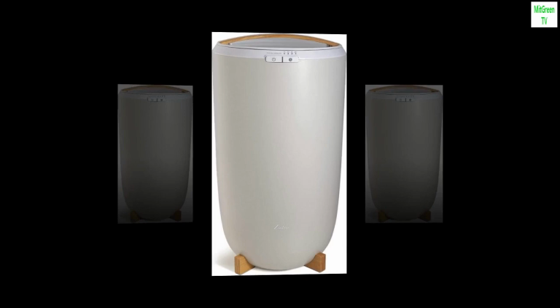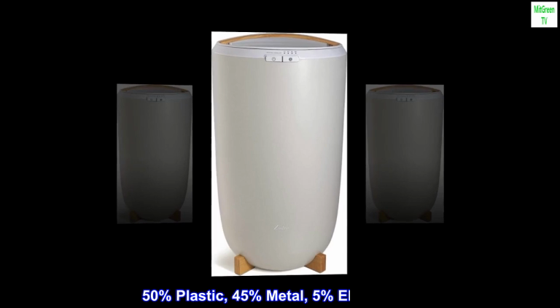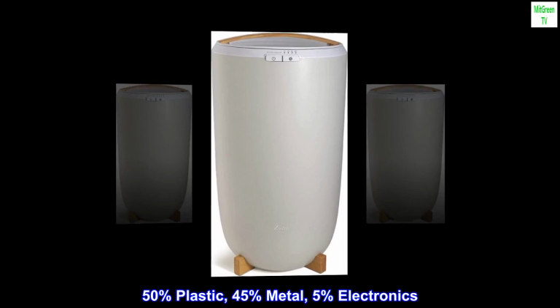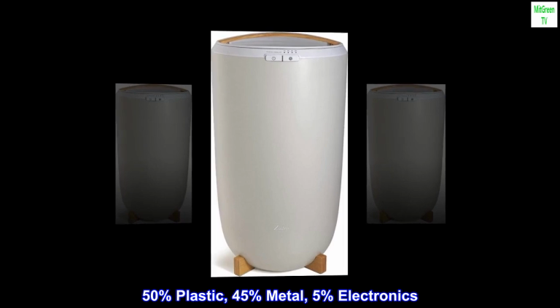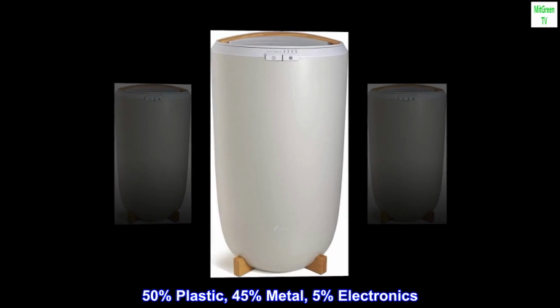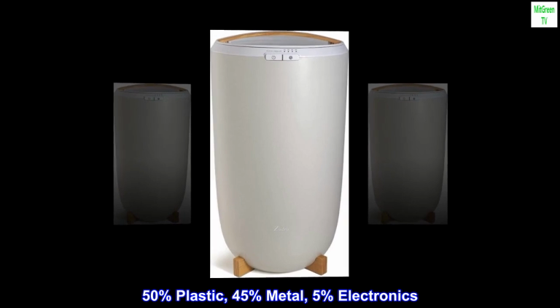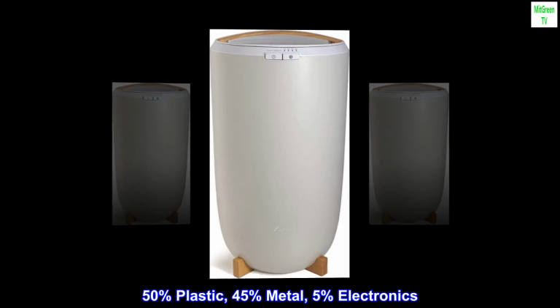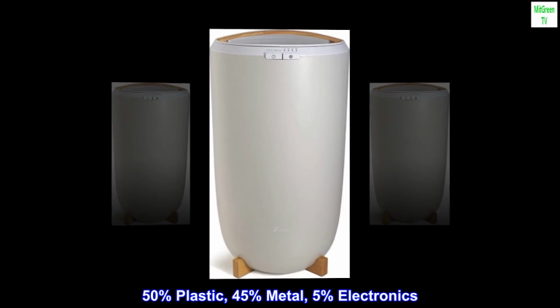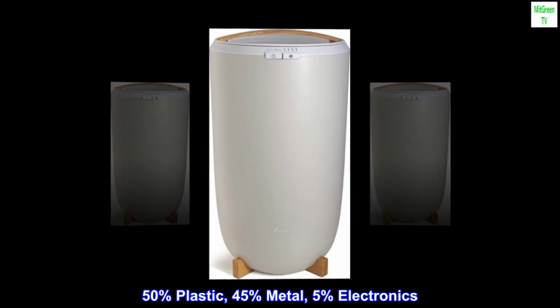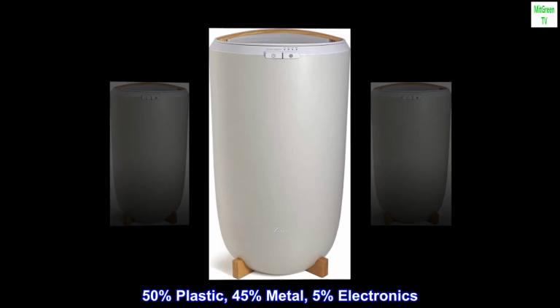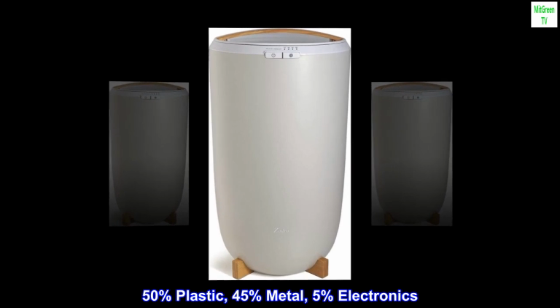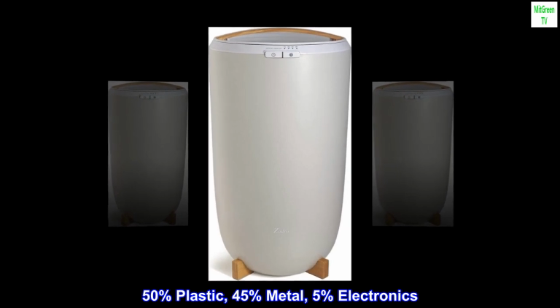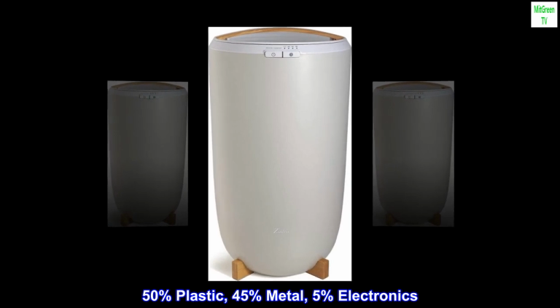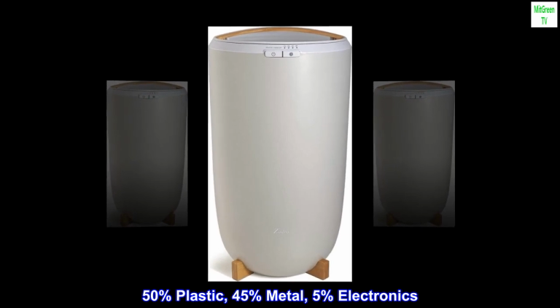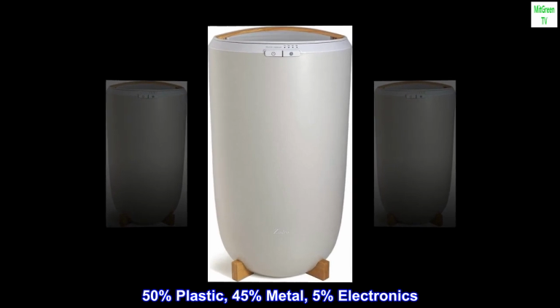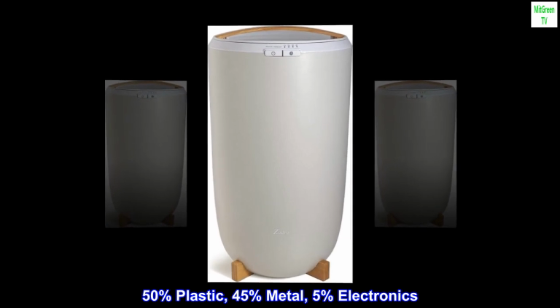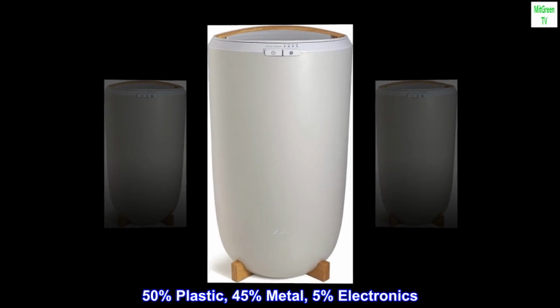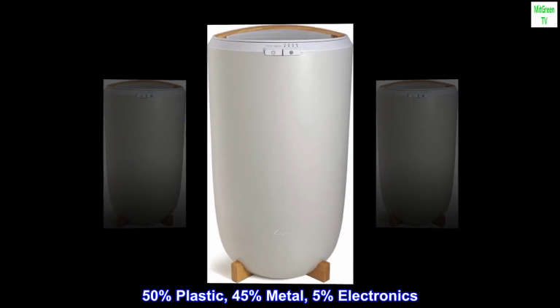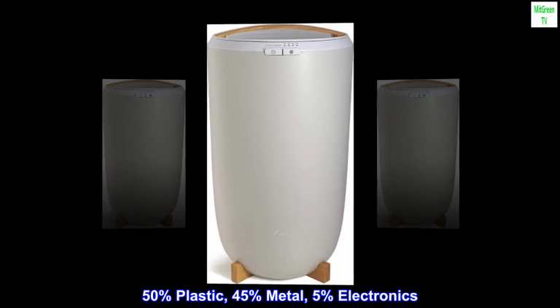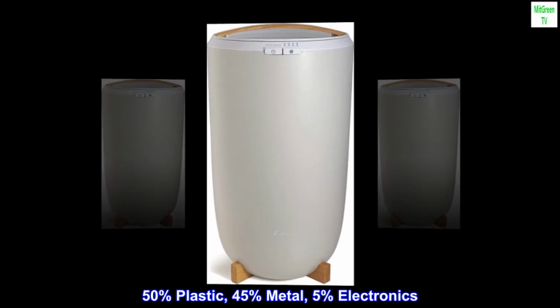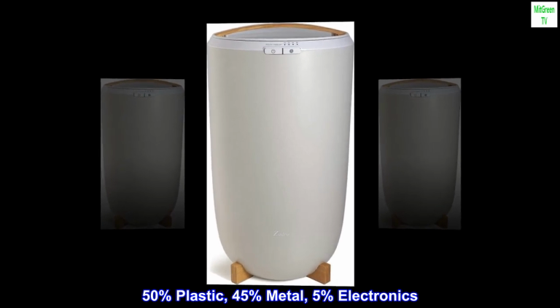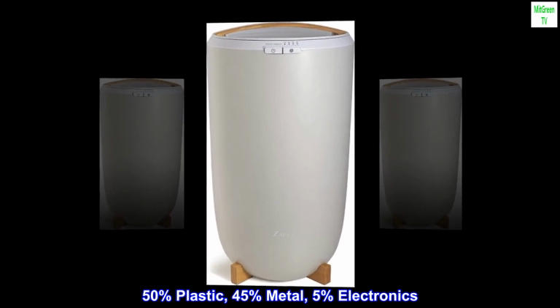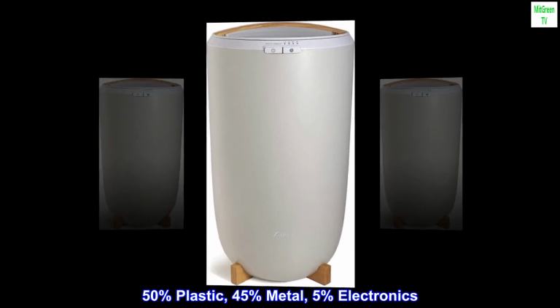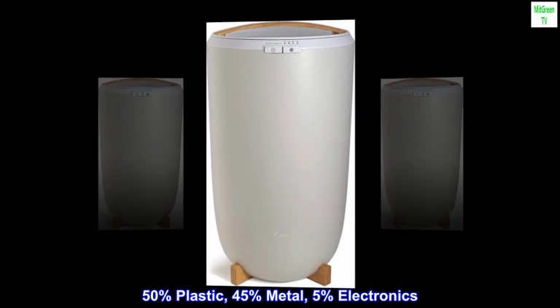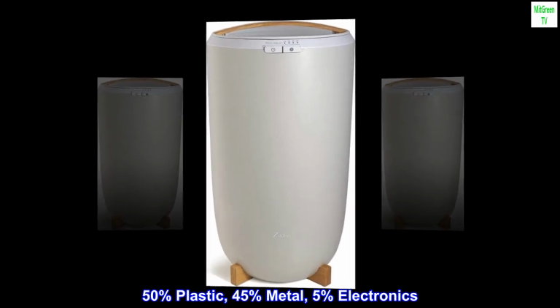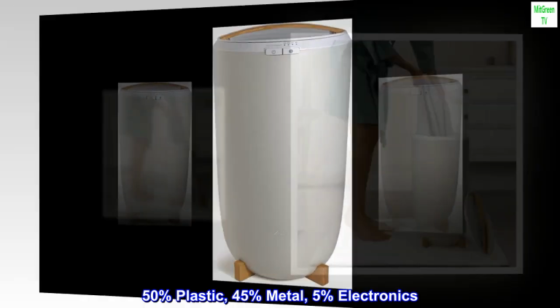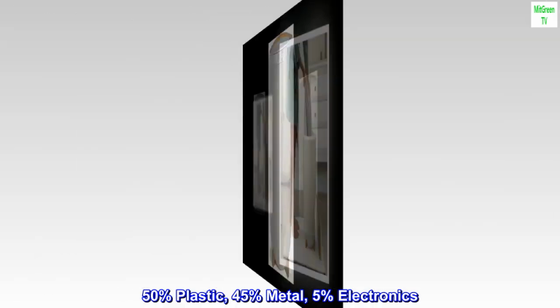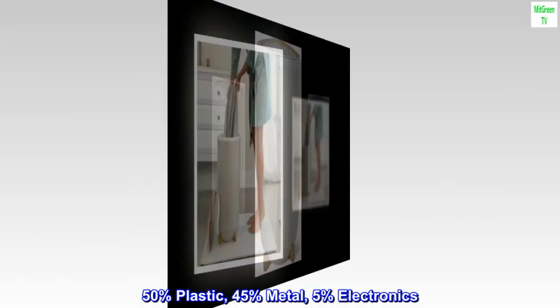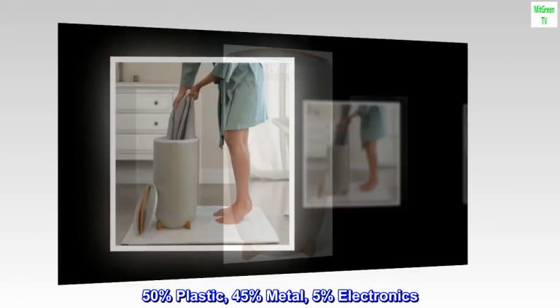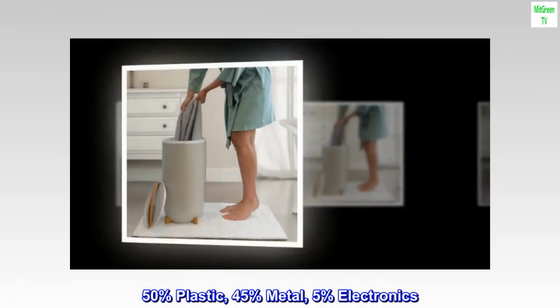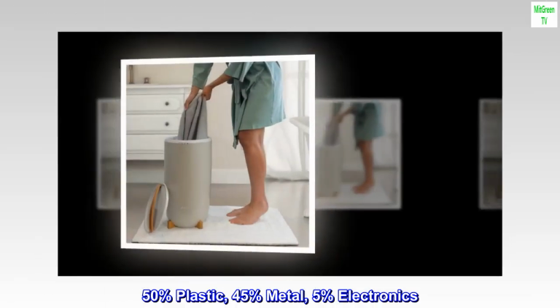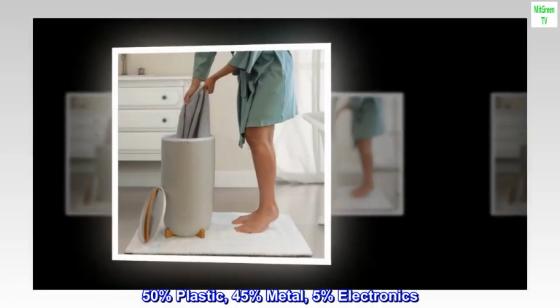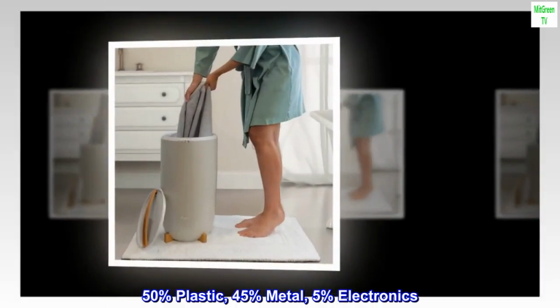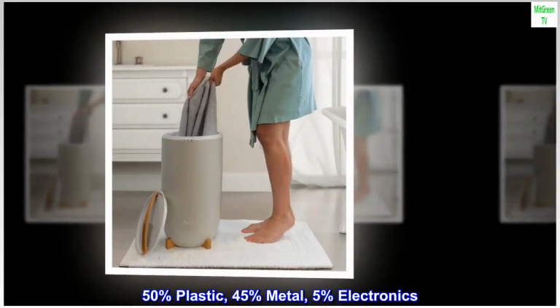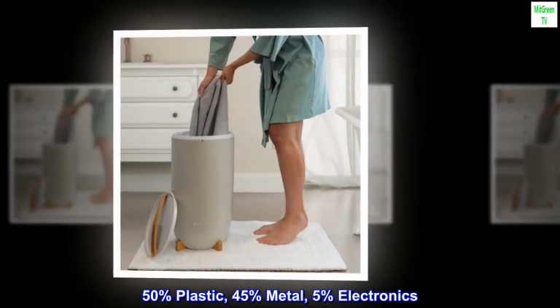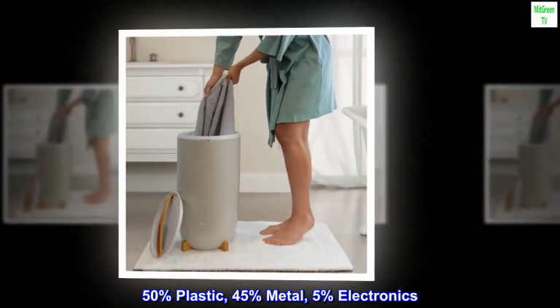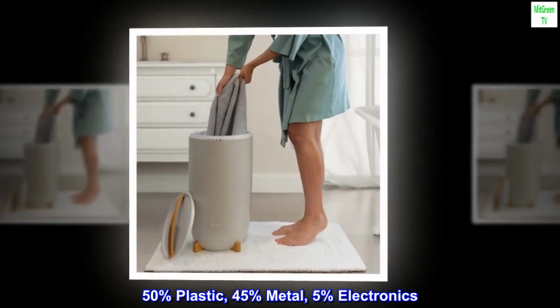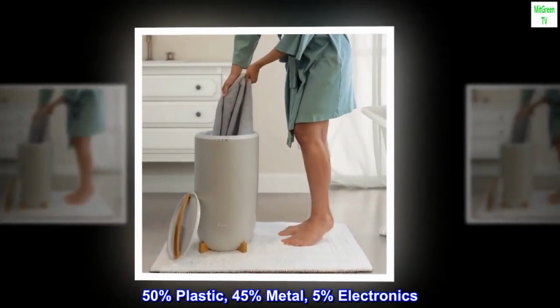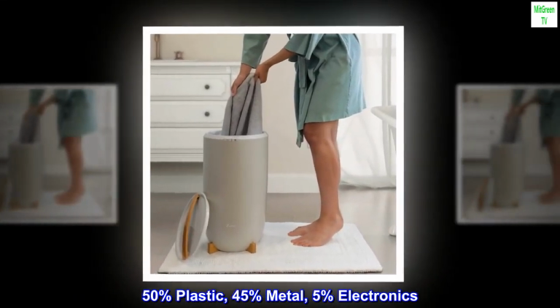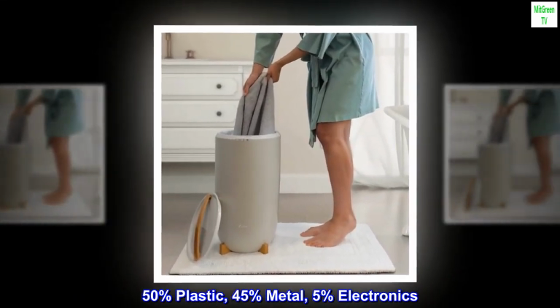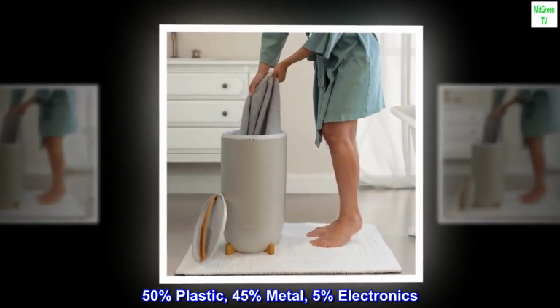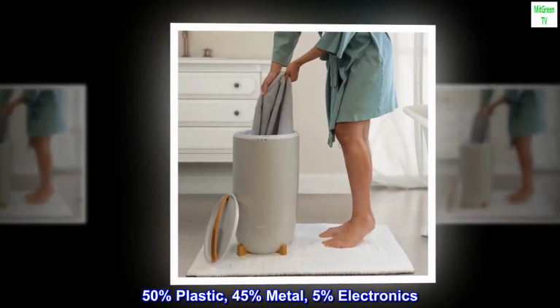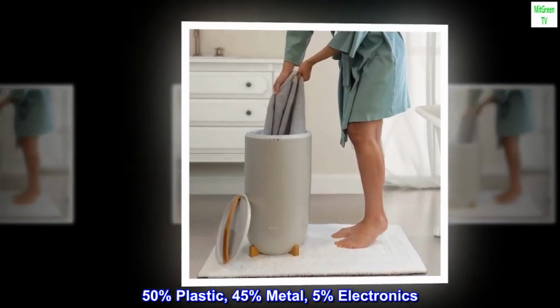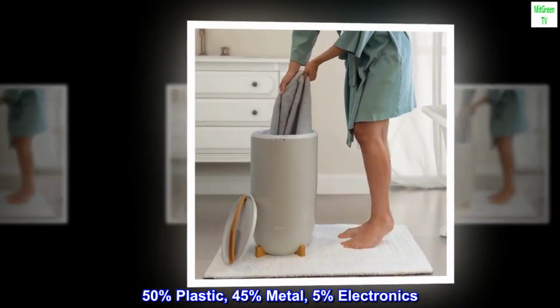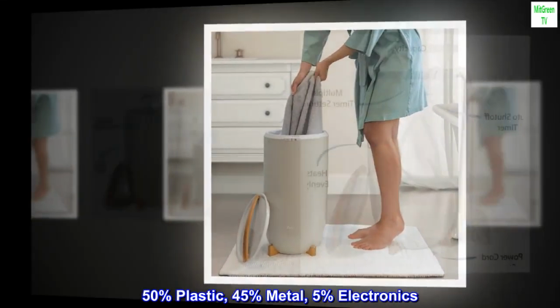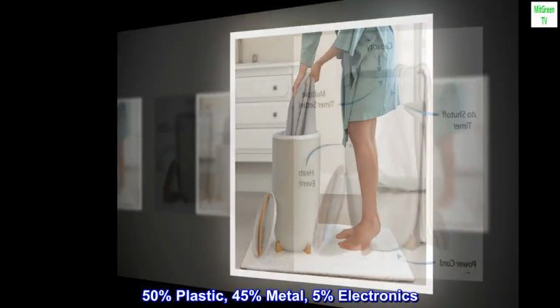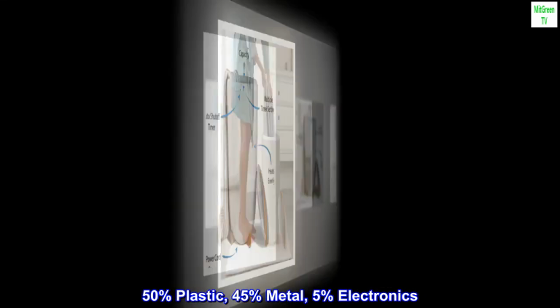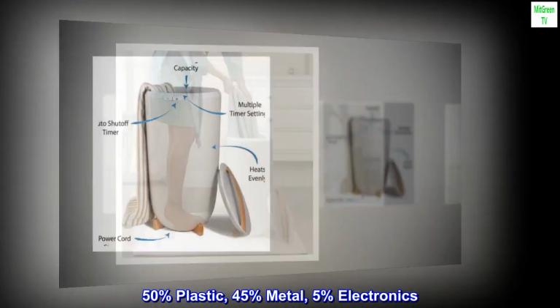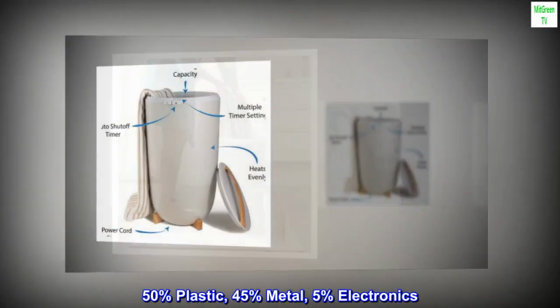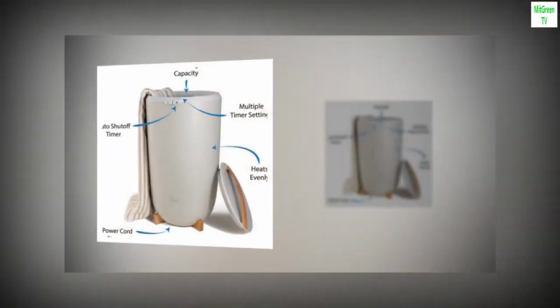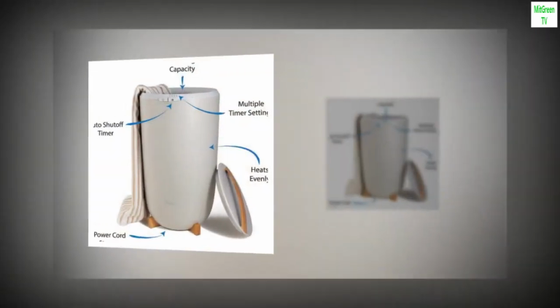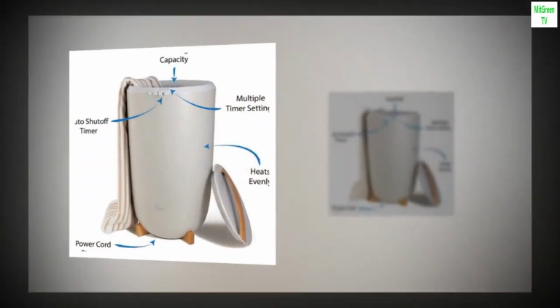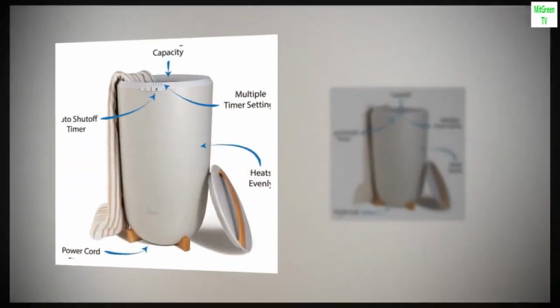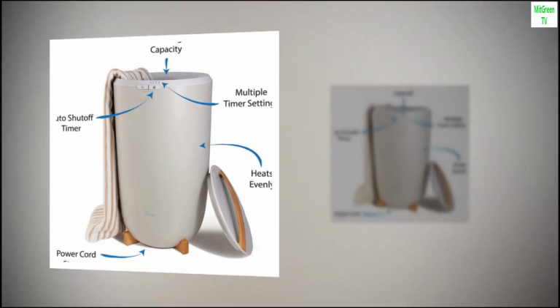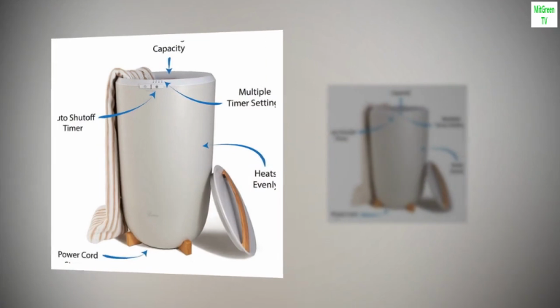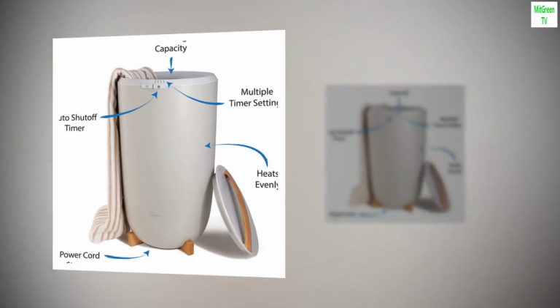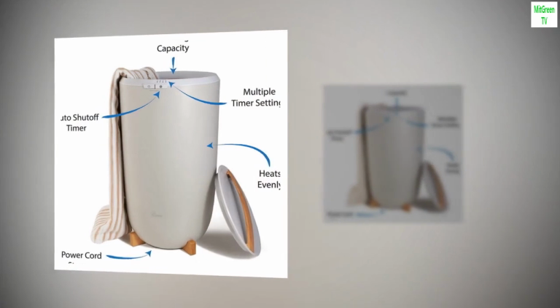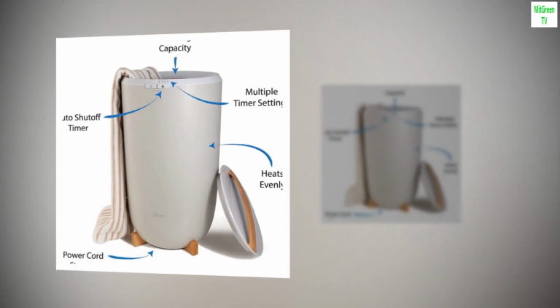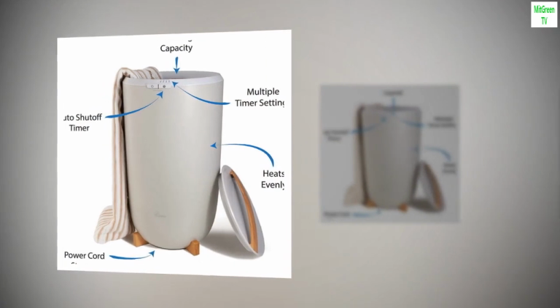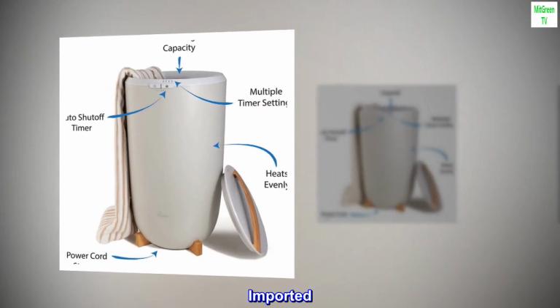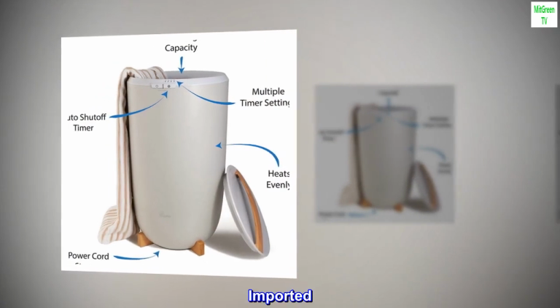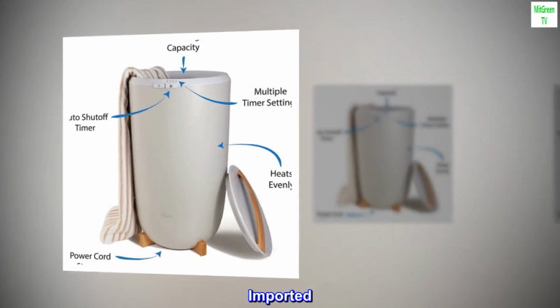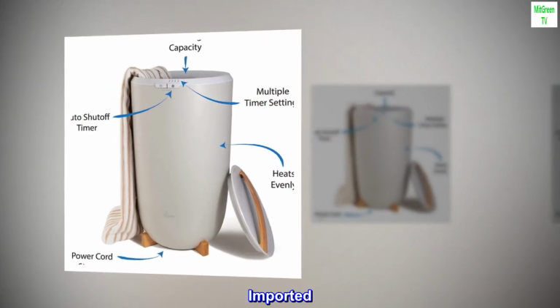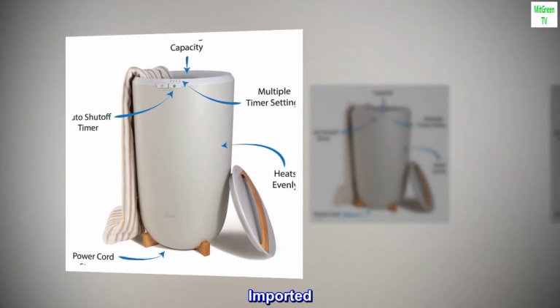50% plastic, 45% metal, 5% electronics. Imported.